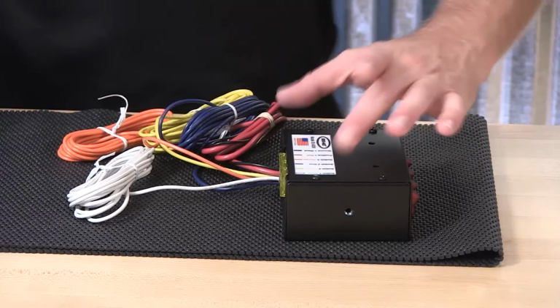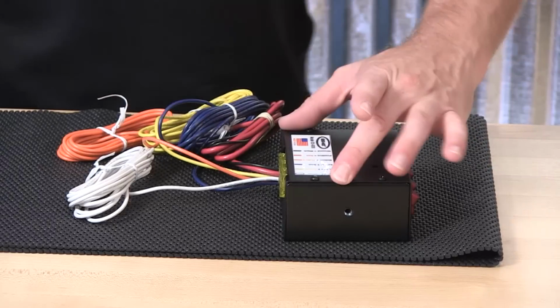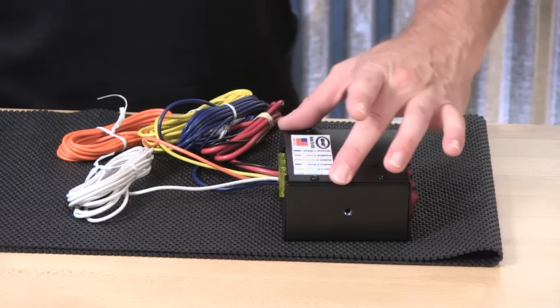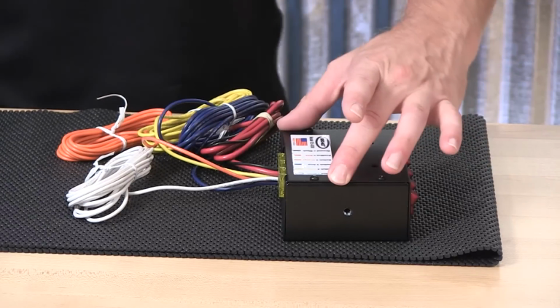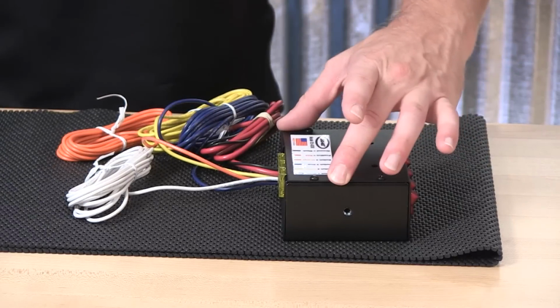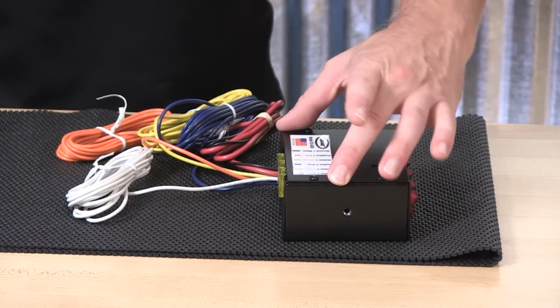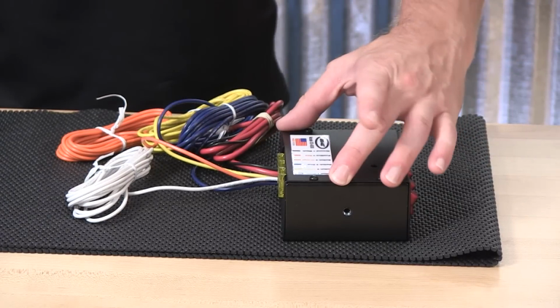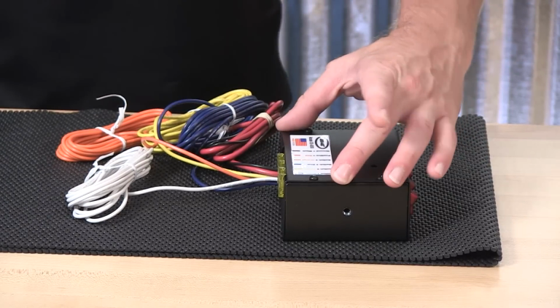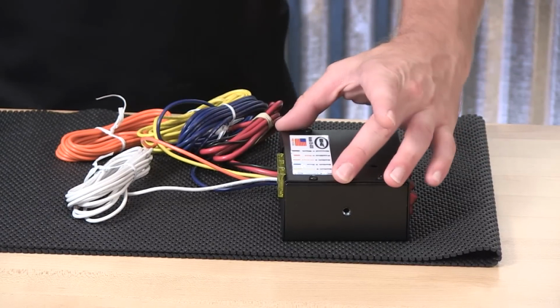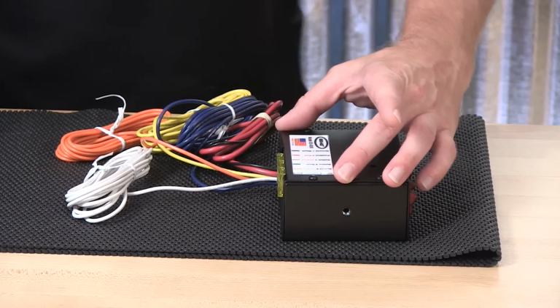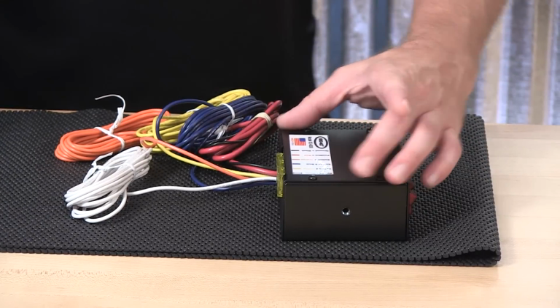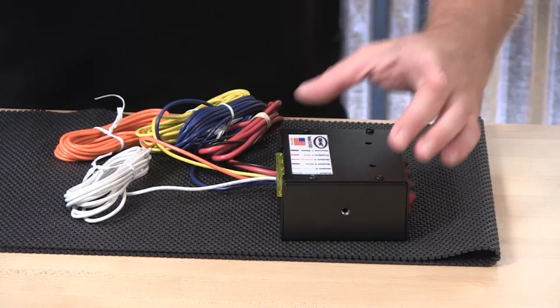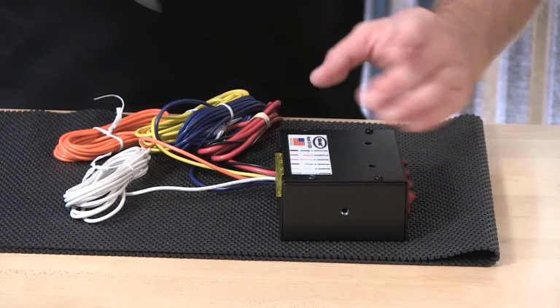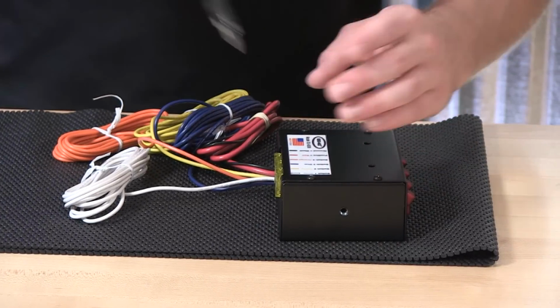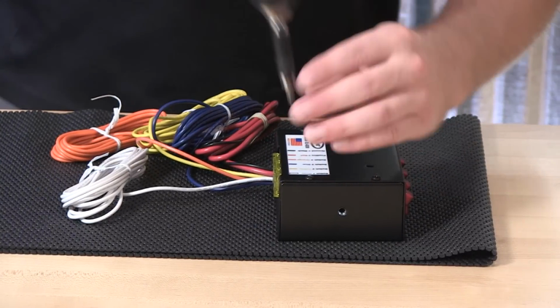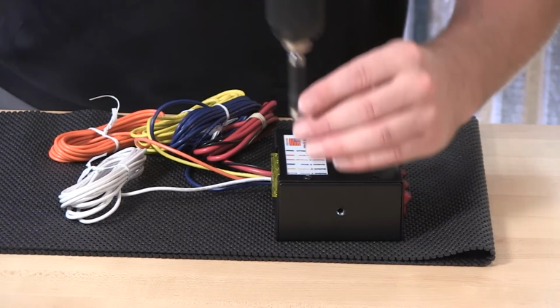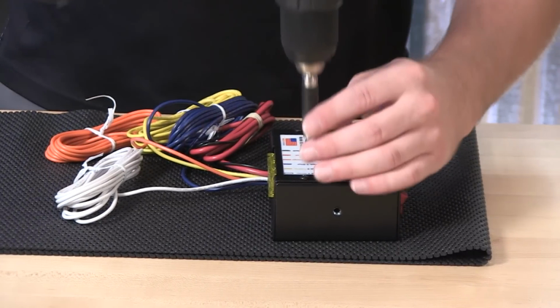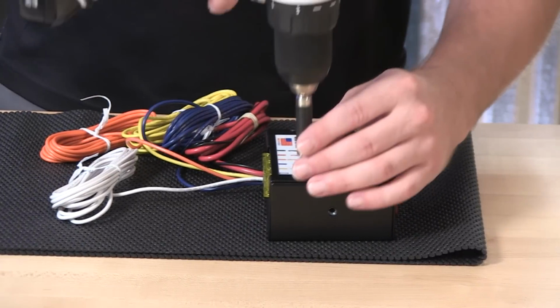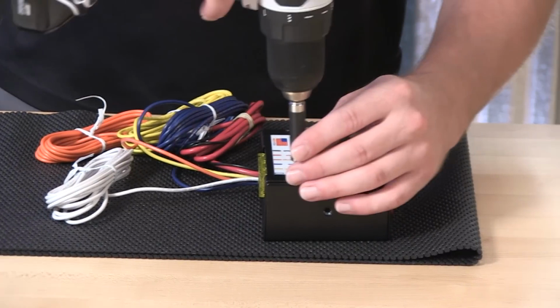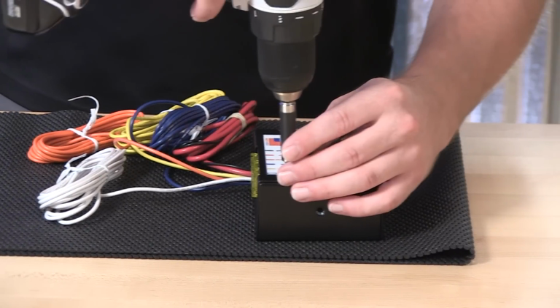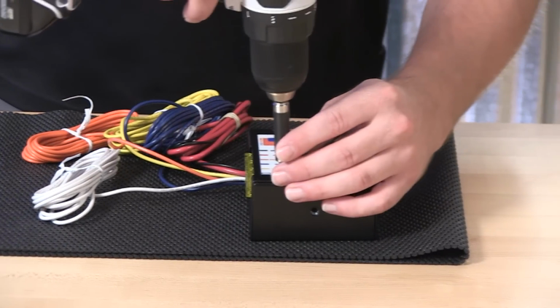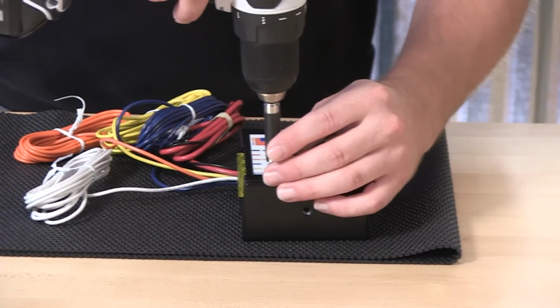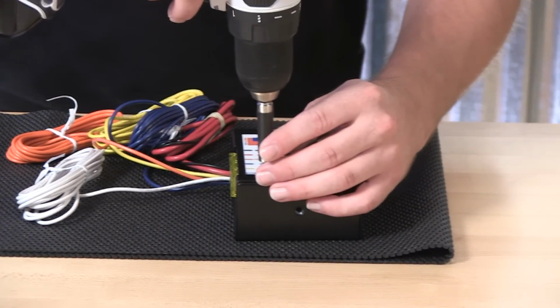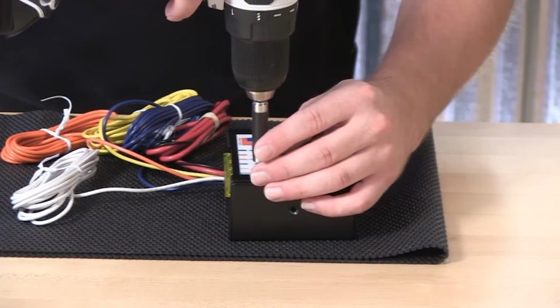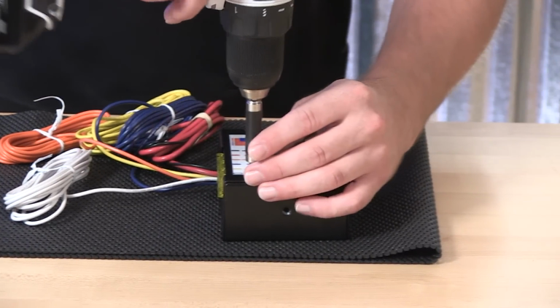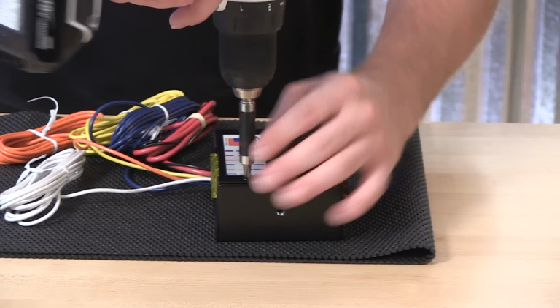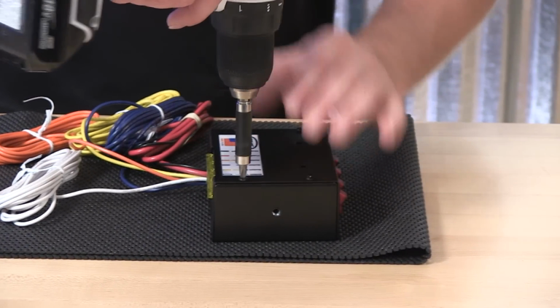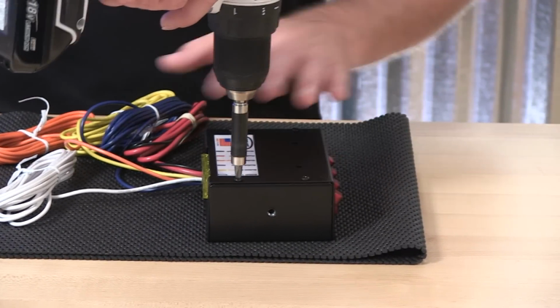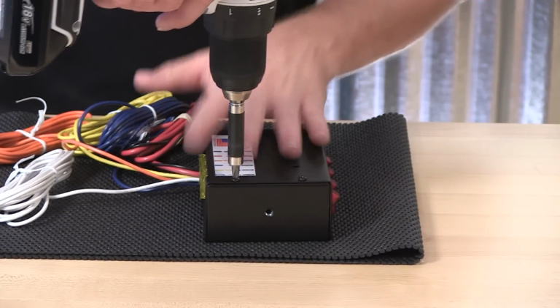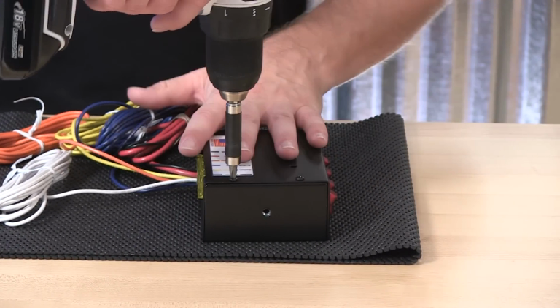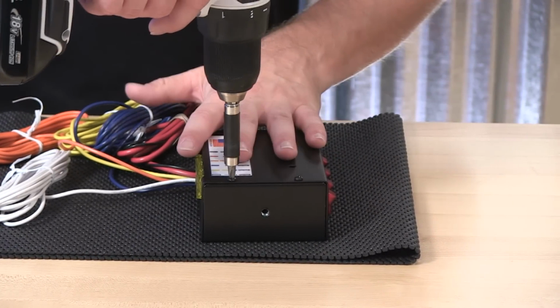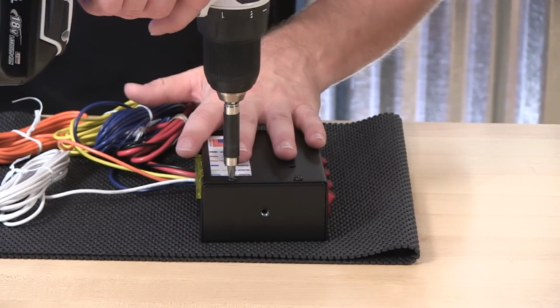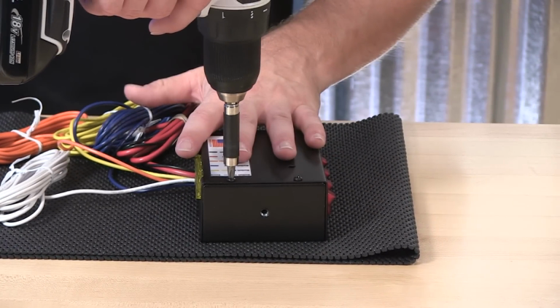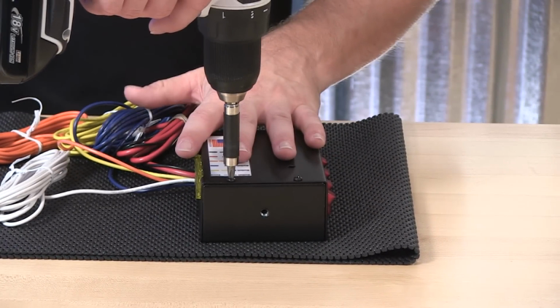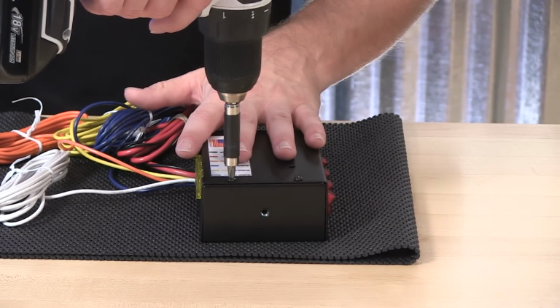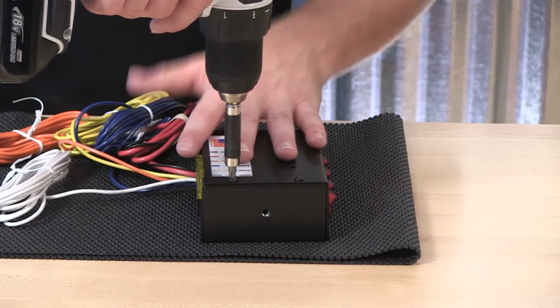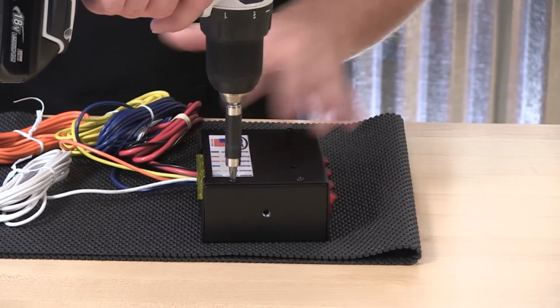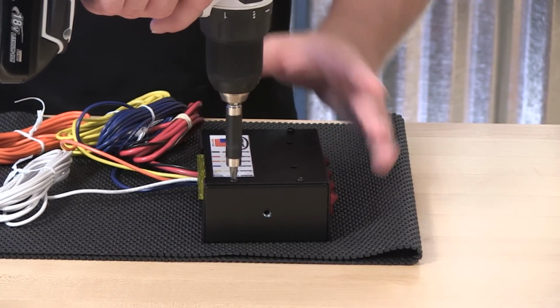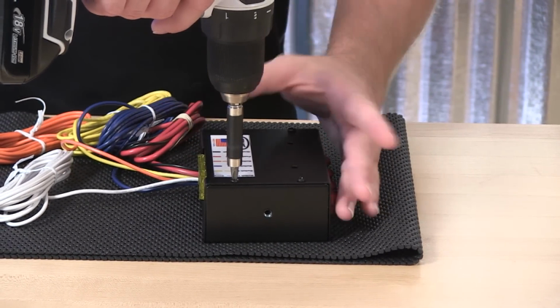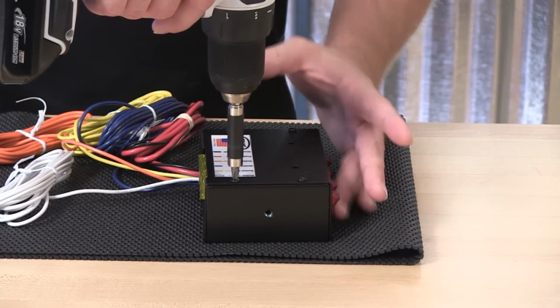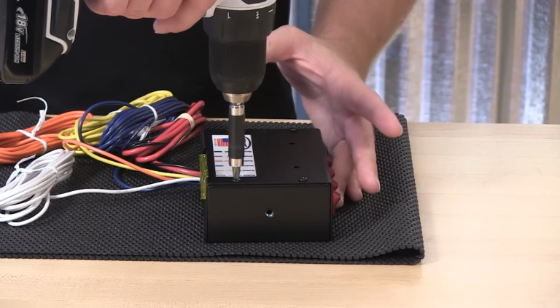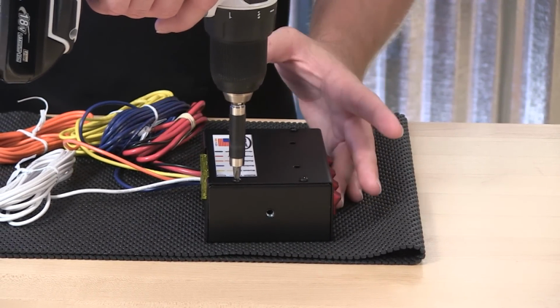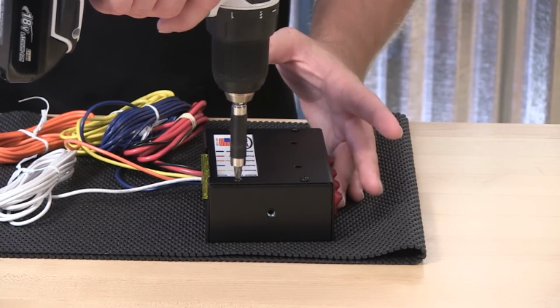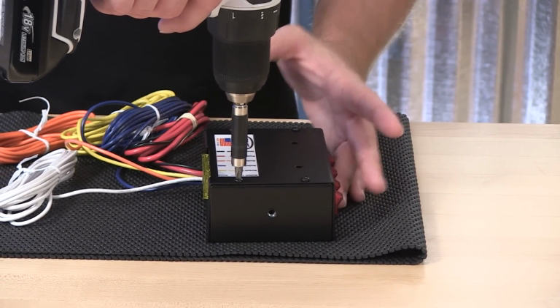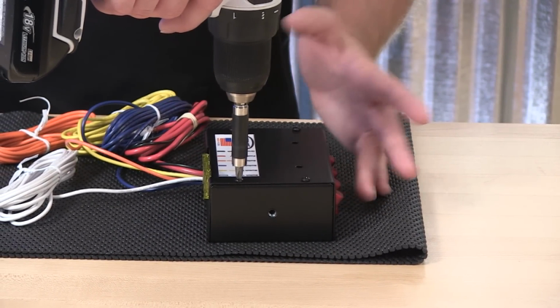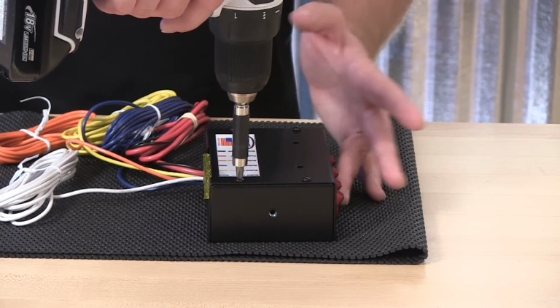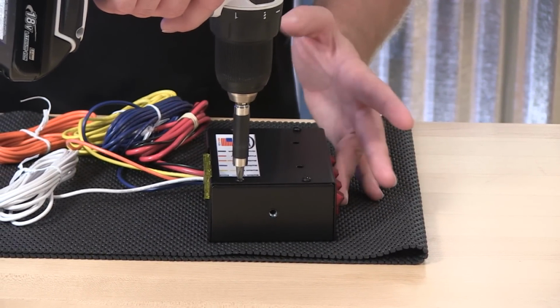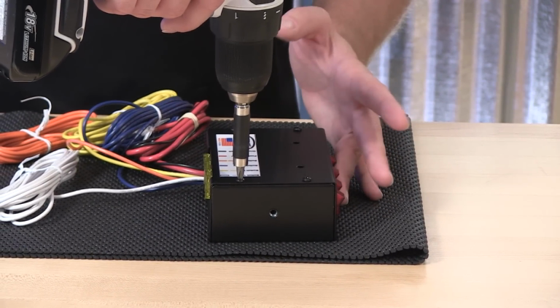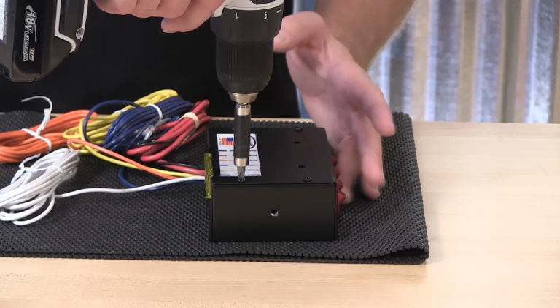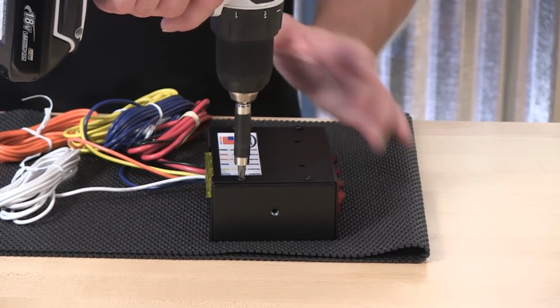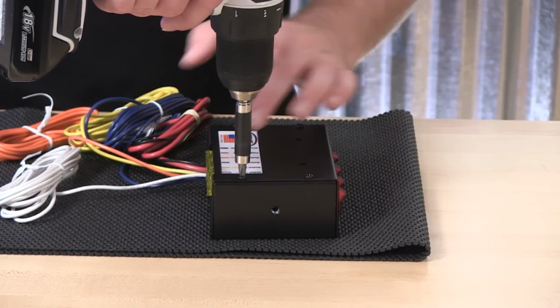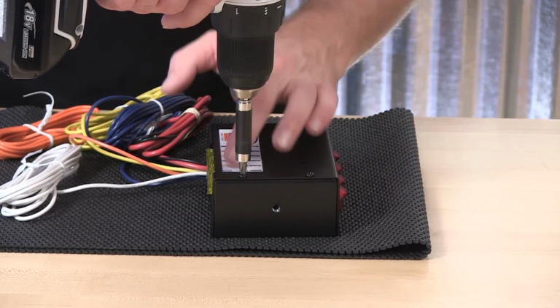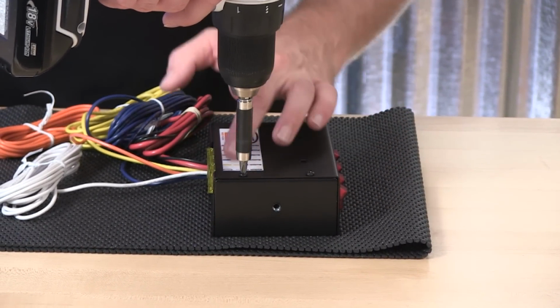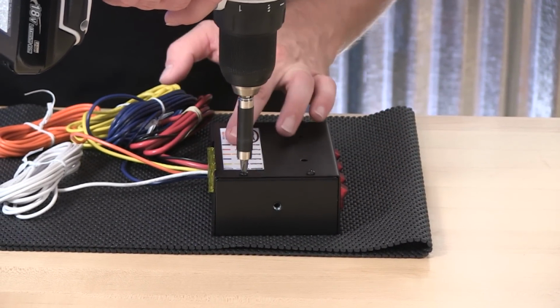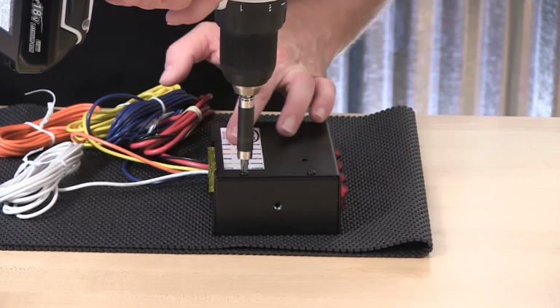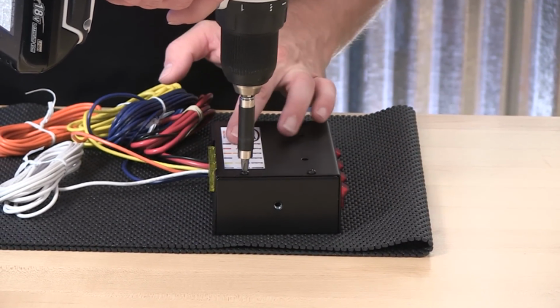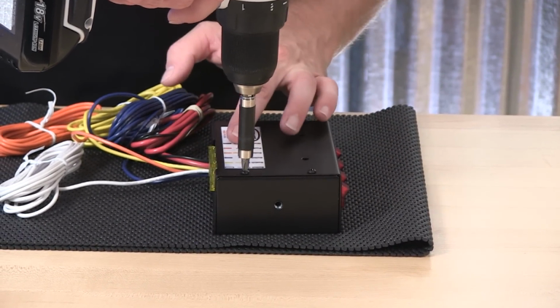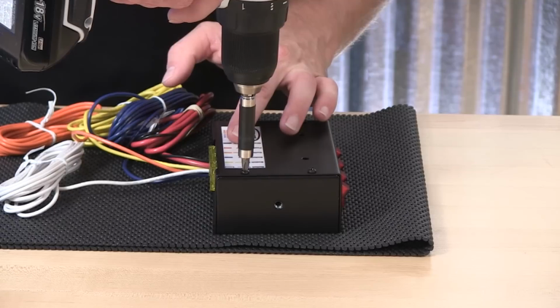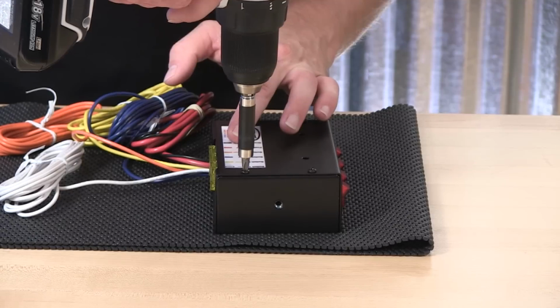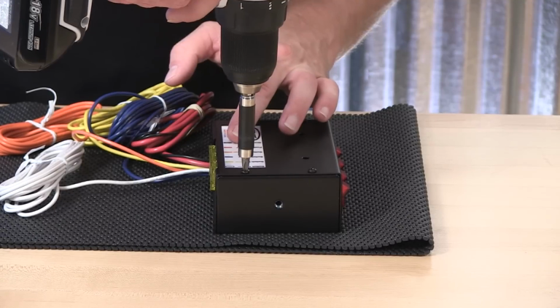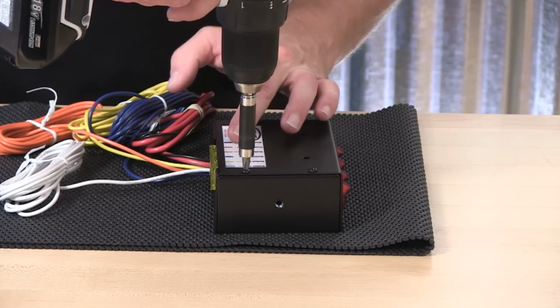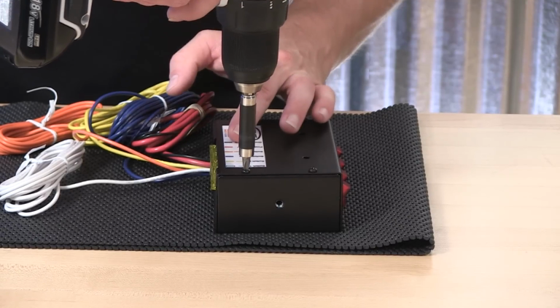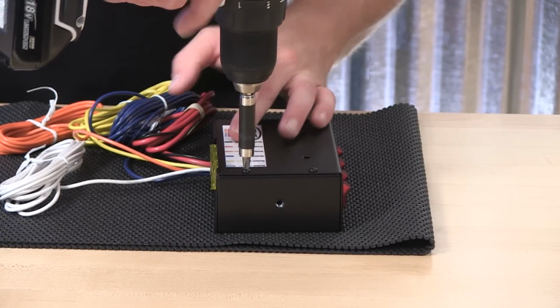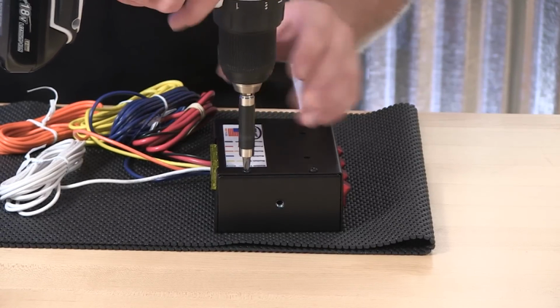Inside the switch box, a nice little array of wiring tying in to the switches and the back of the fuse panel.